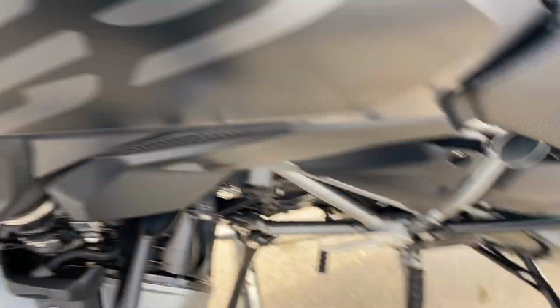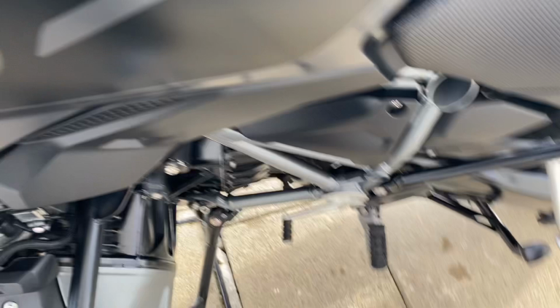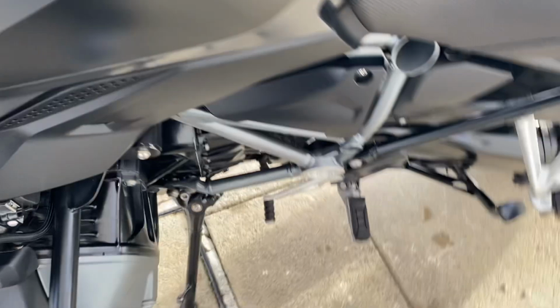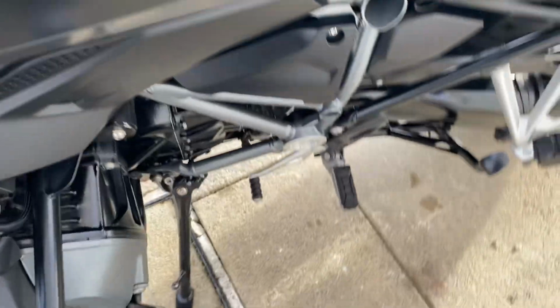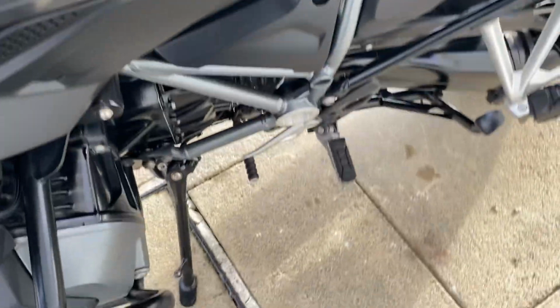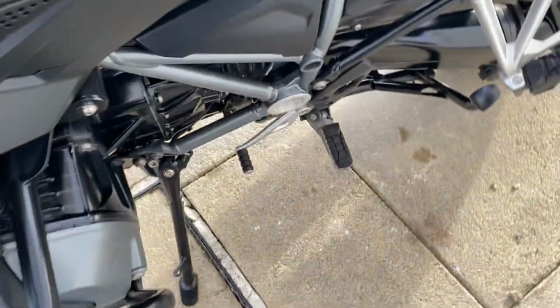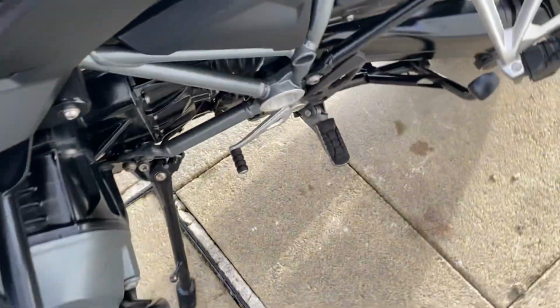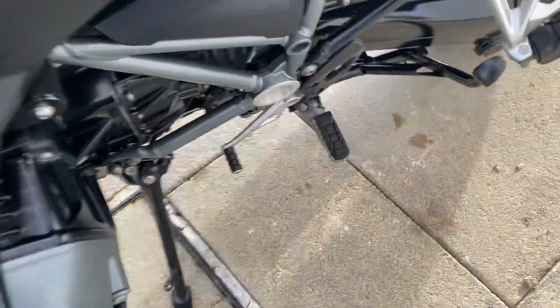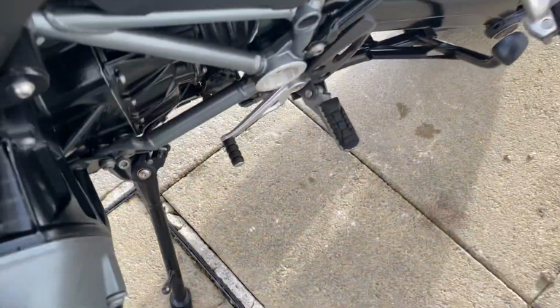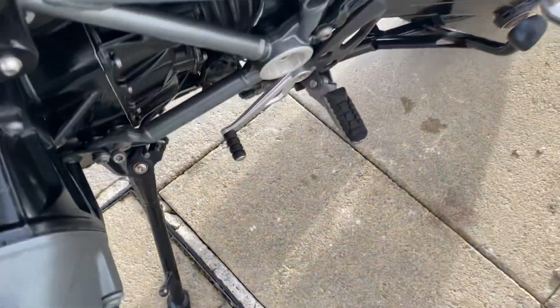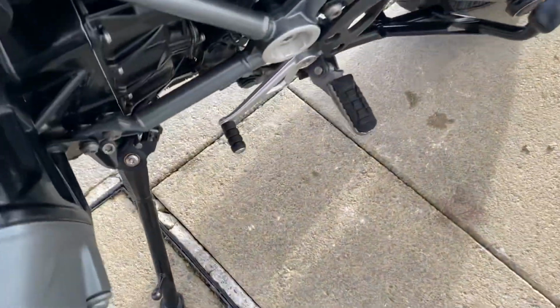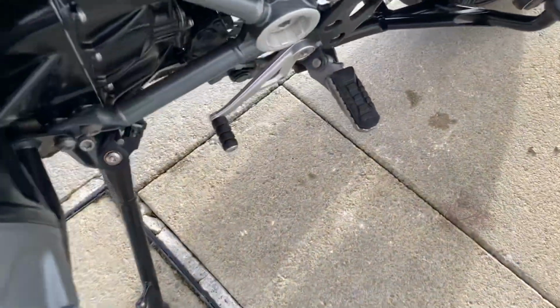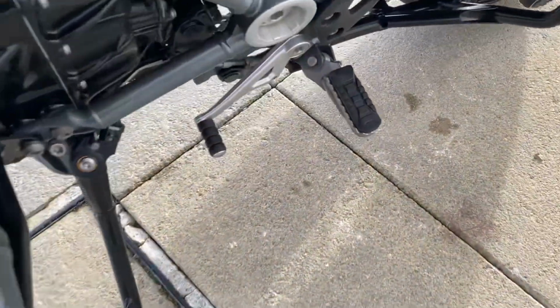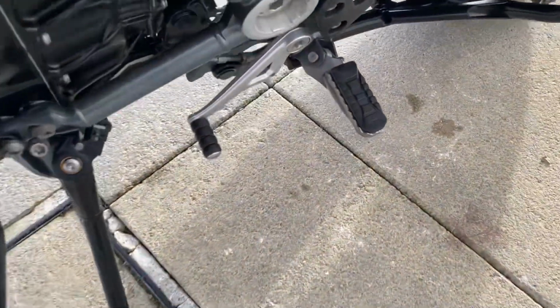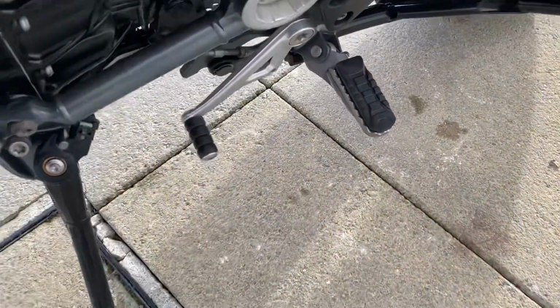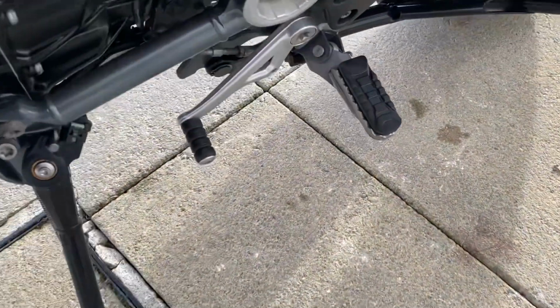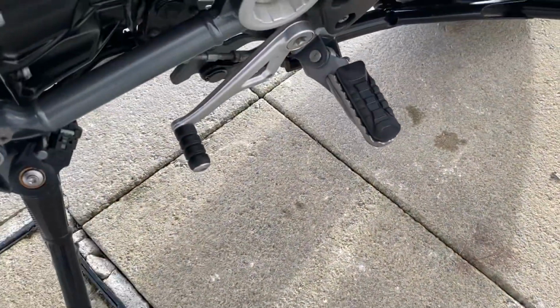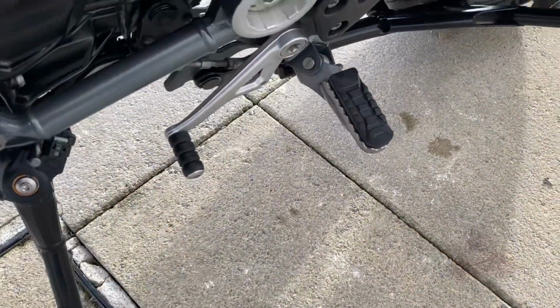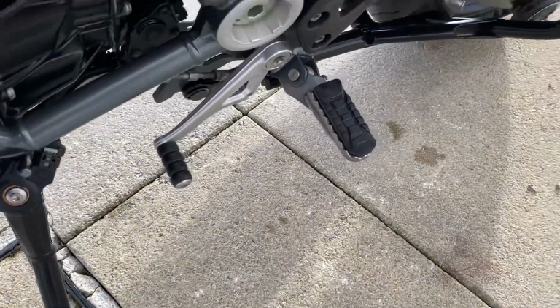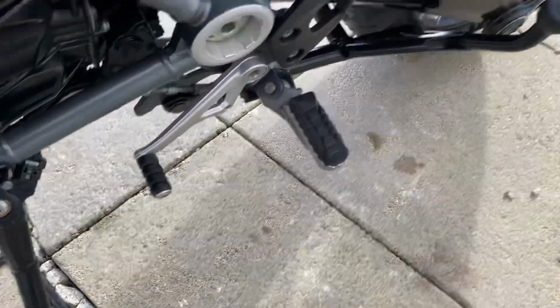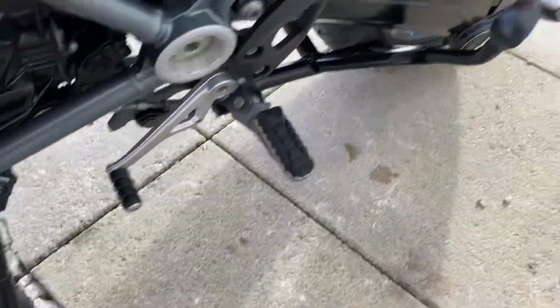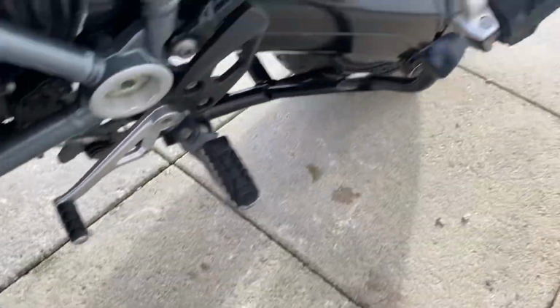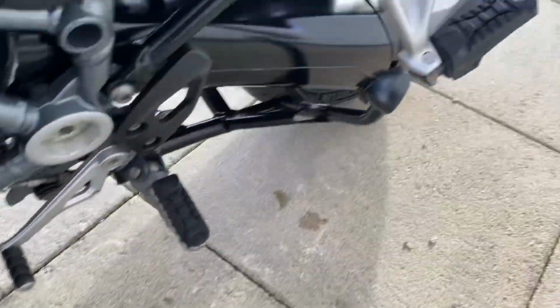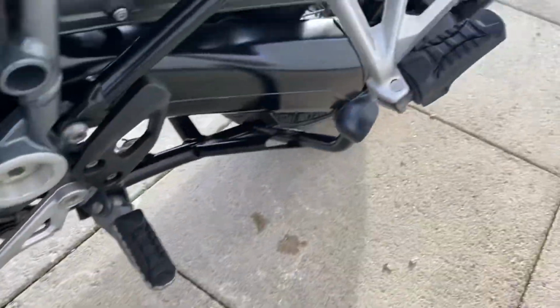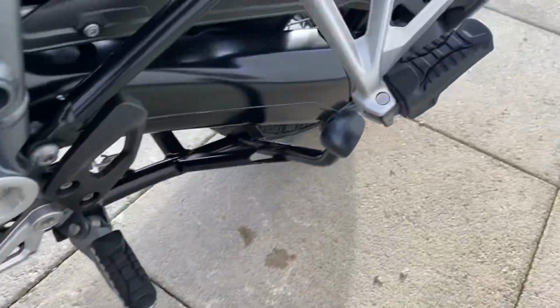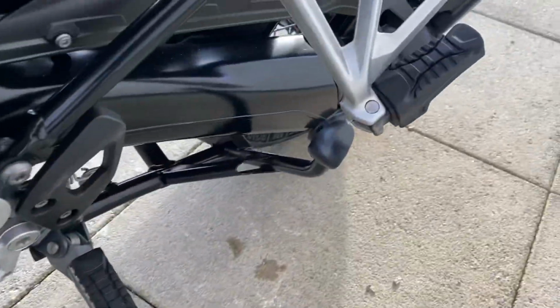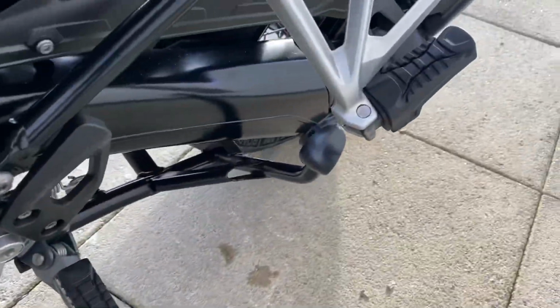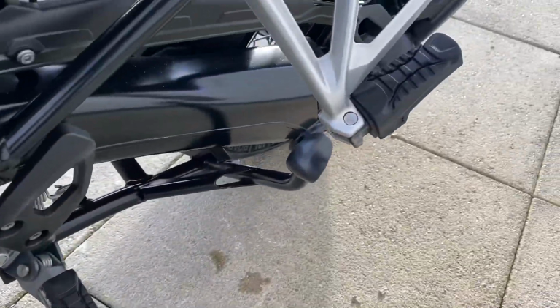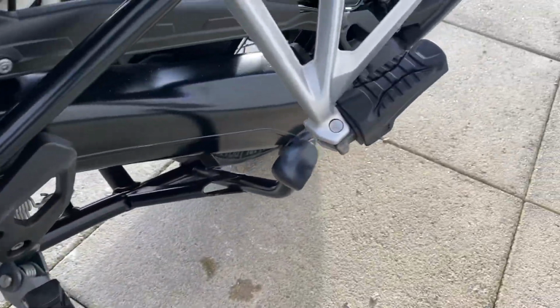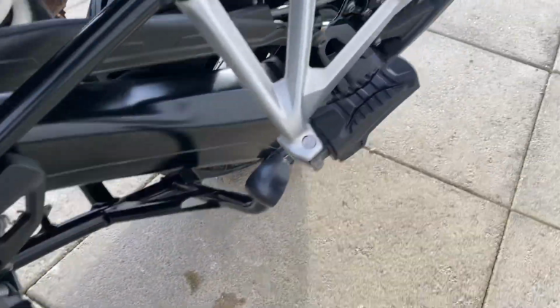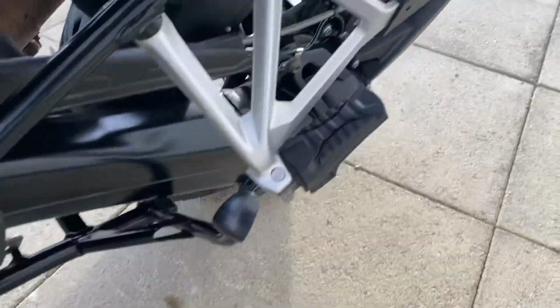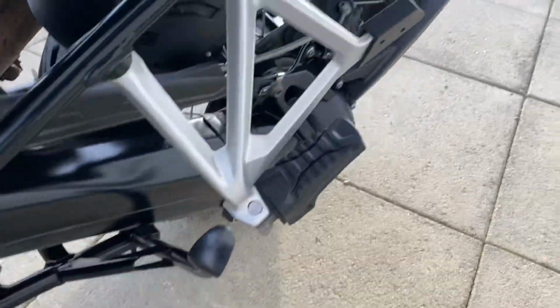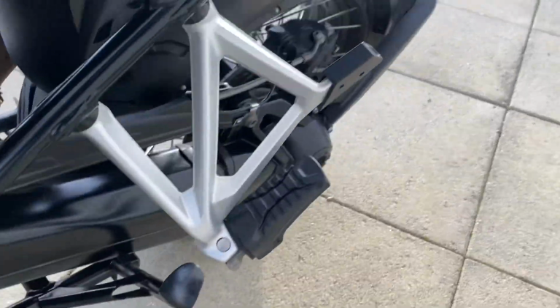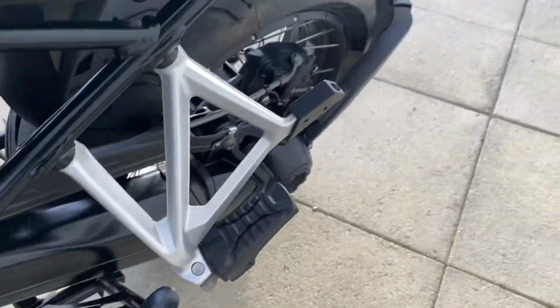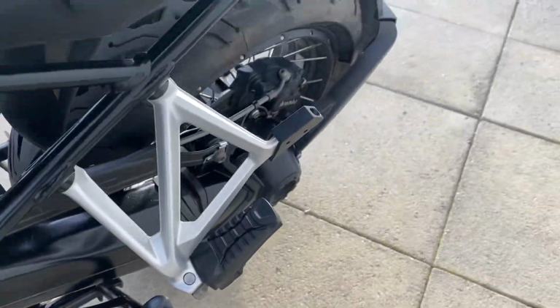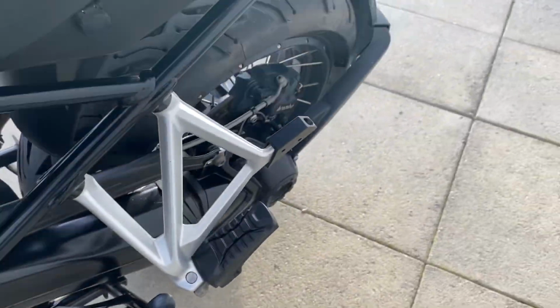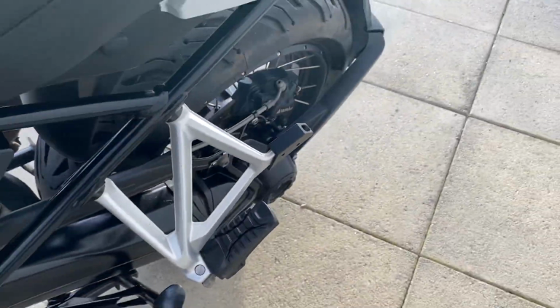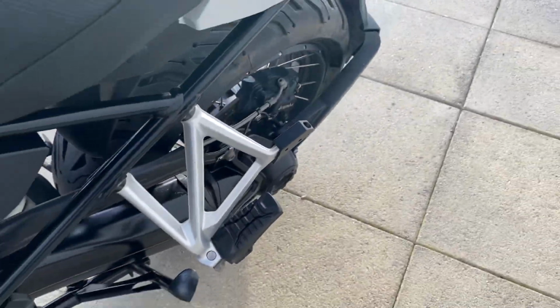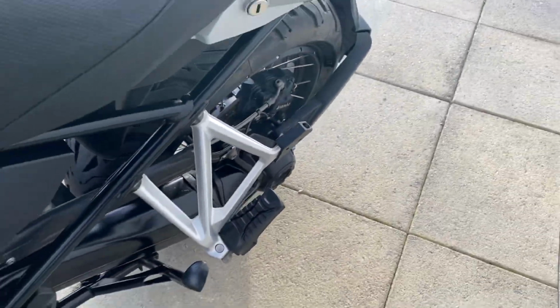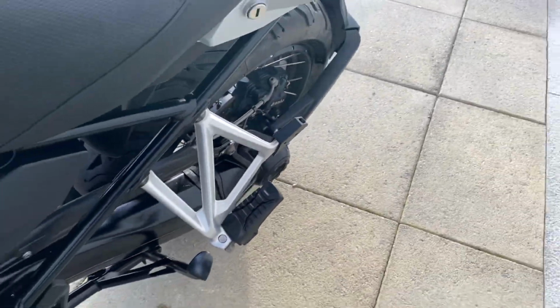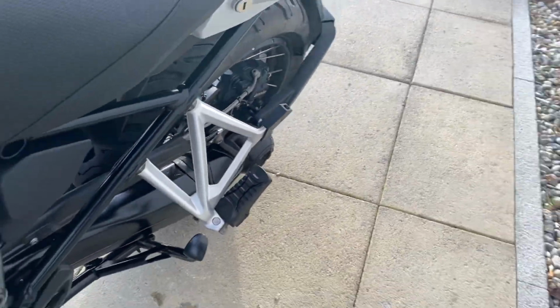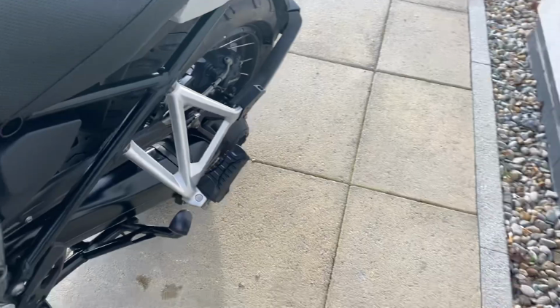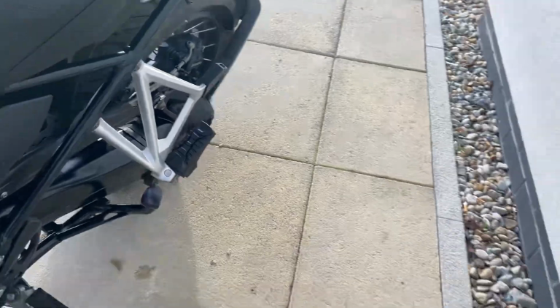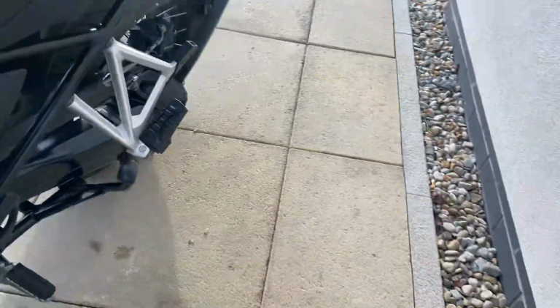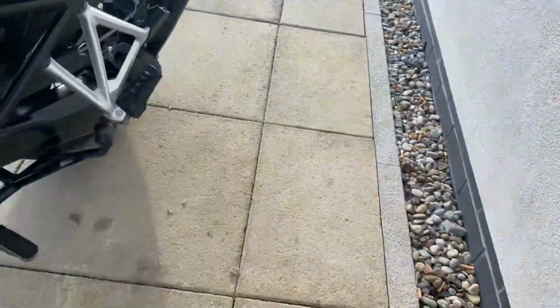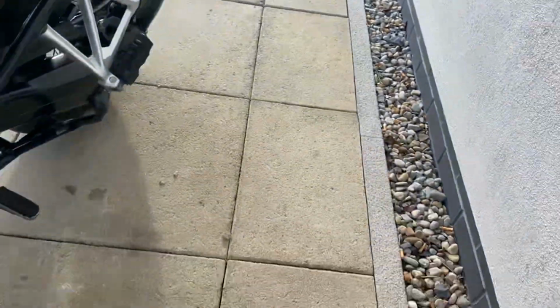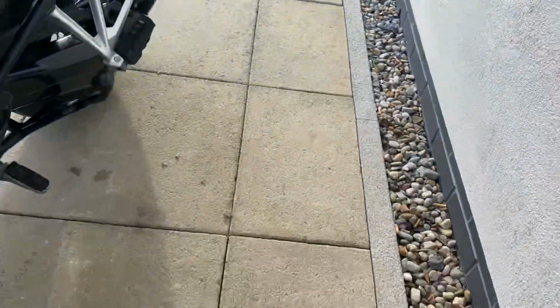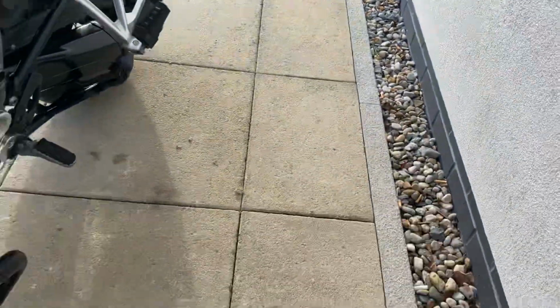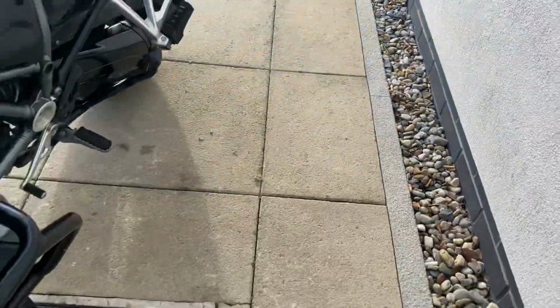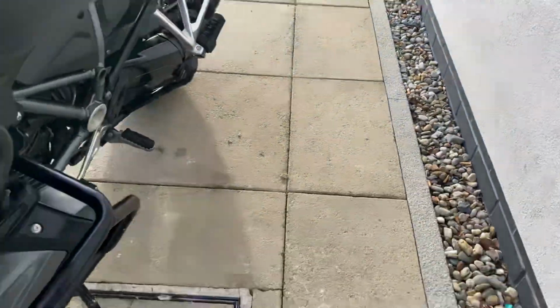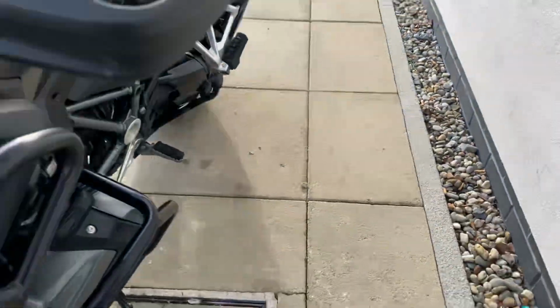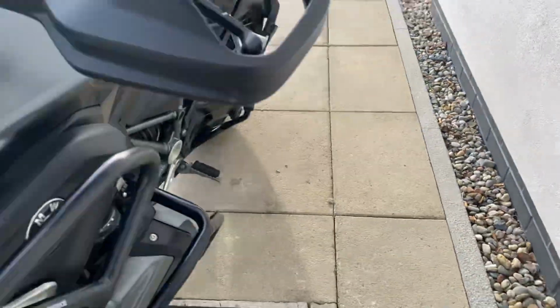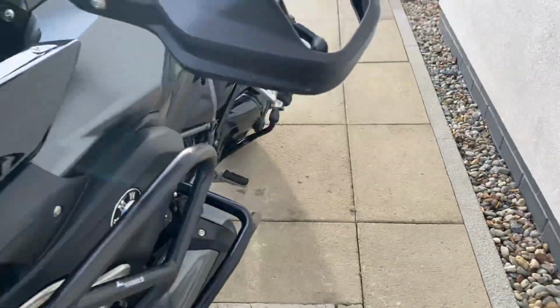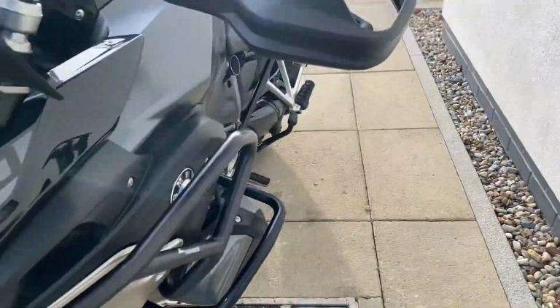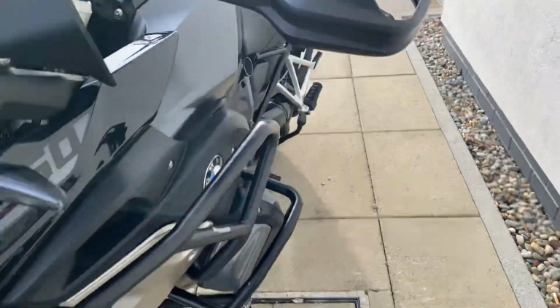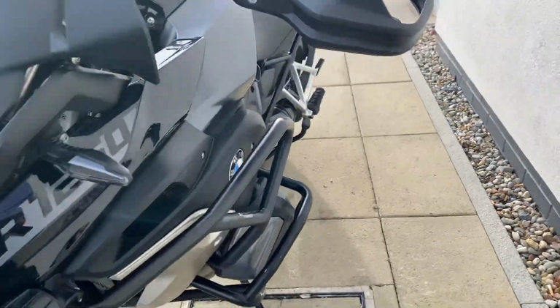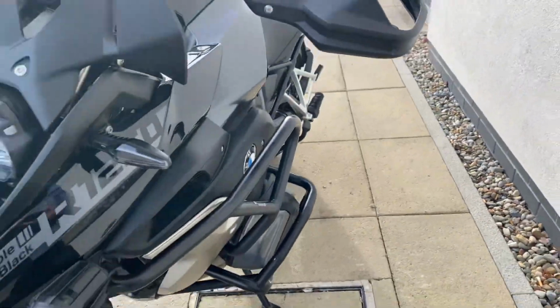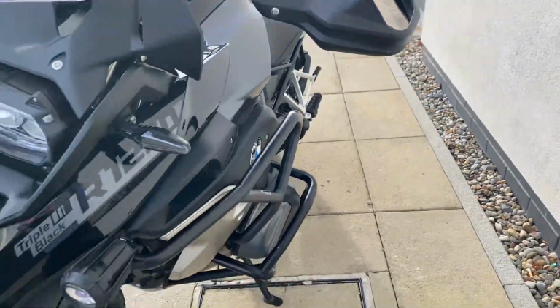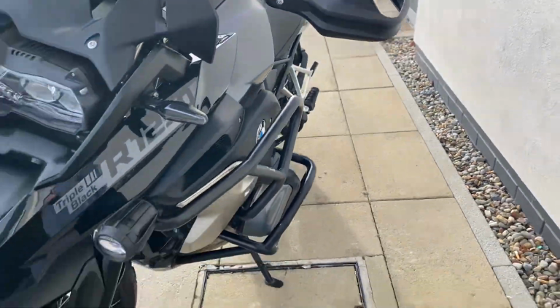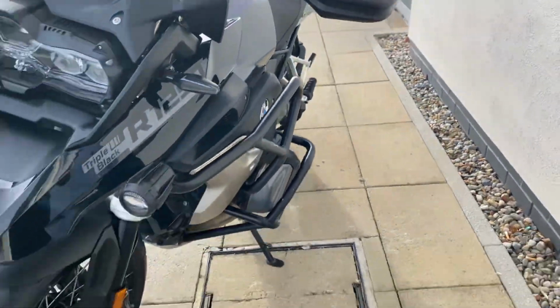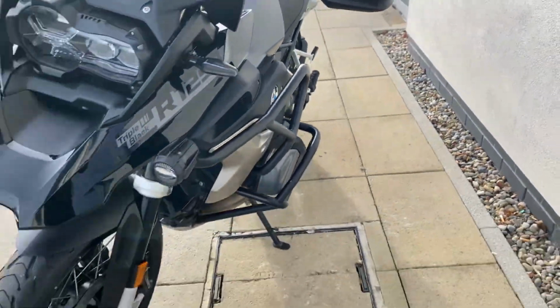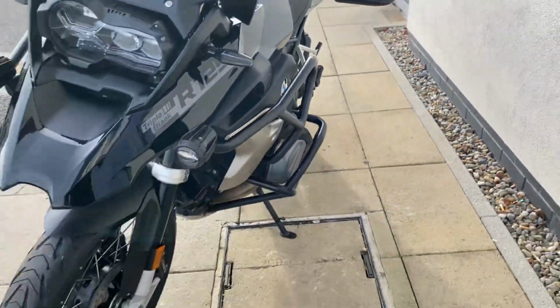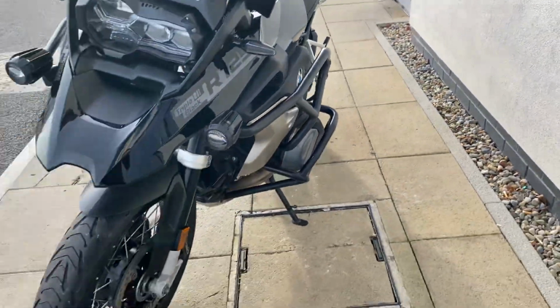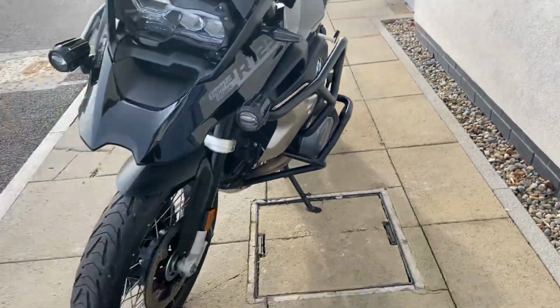The bike also comes with gear shift Pro and the centre stand. It's in gorgeous condition — I love the triple black, nice bit of kit on it.